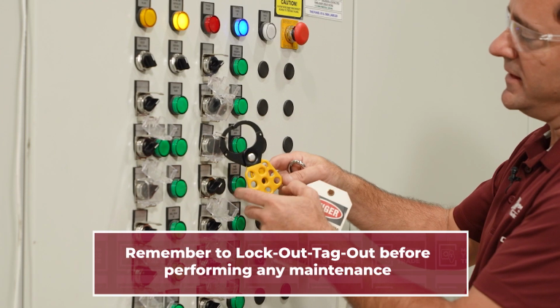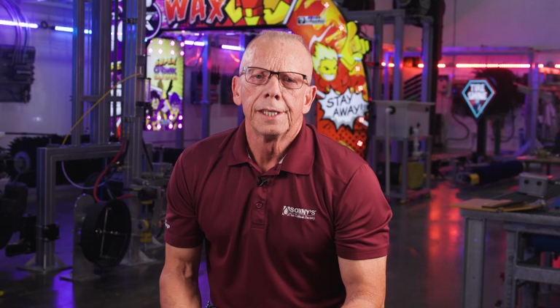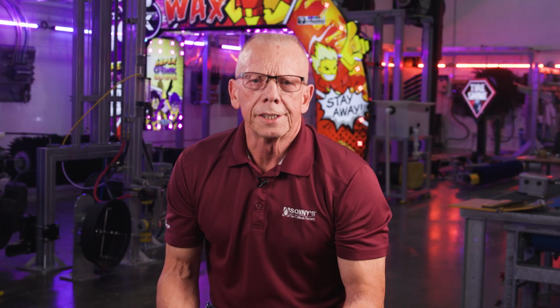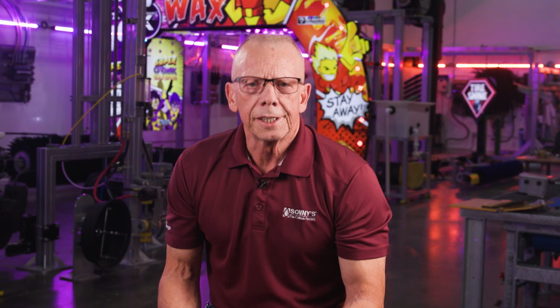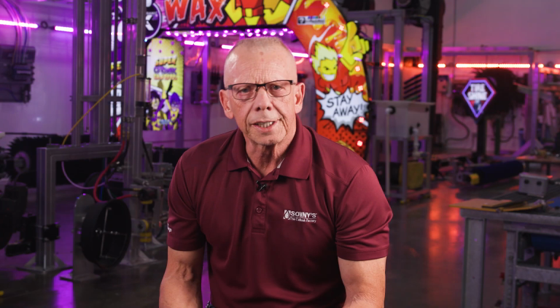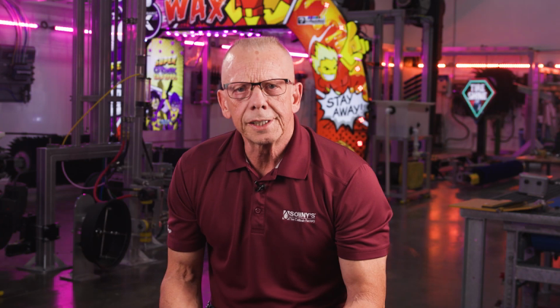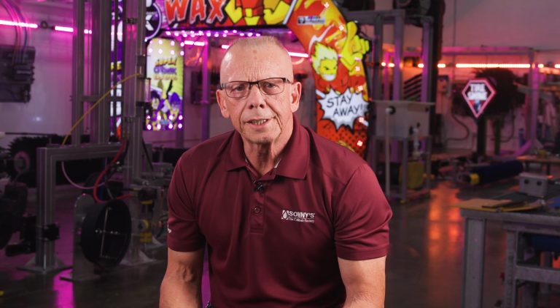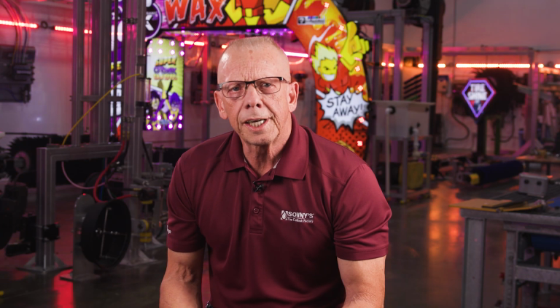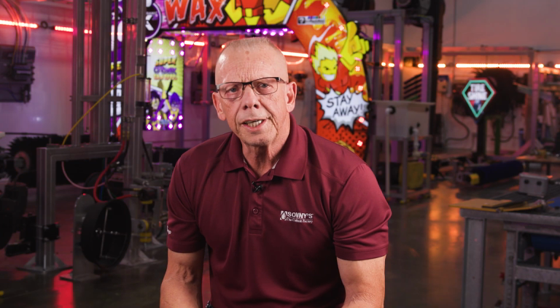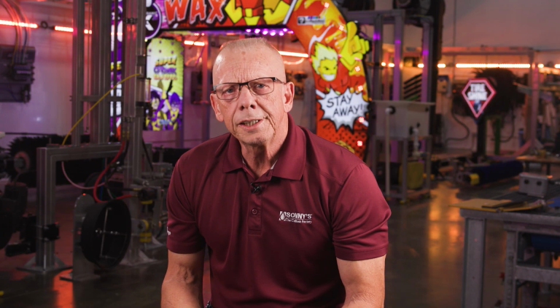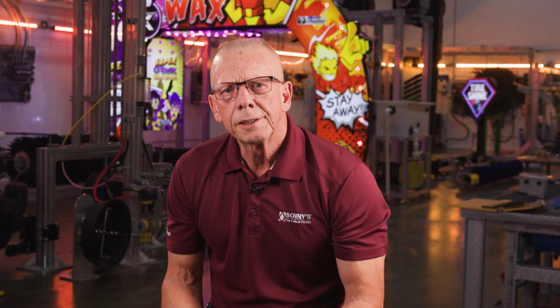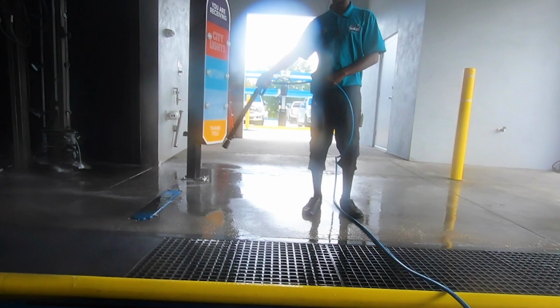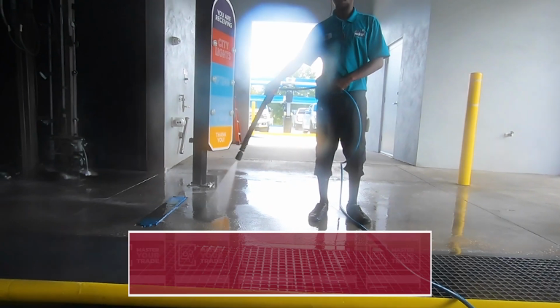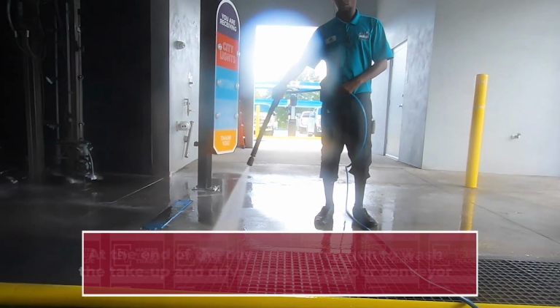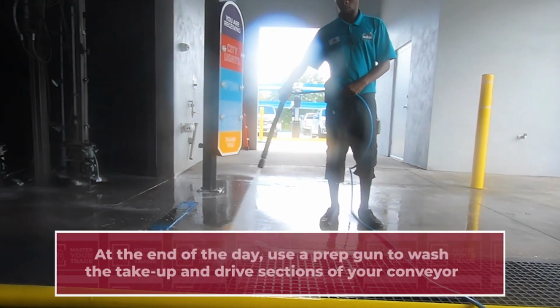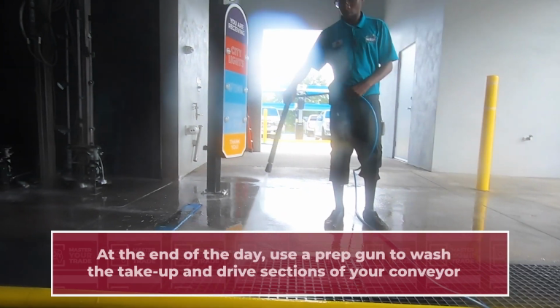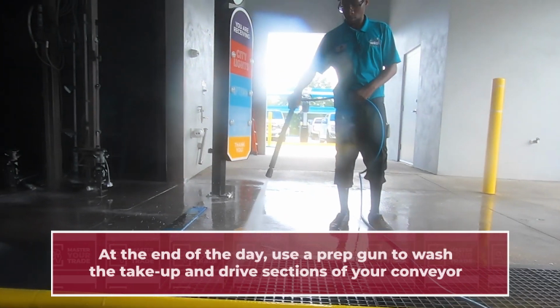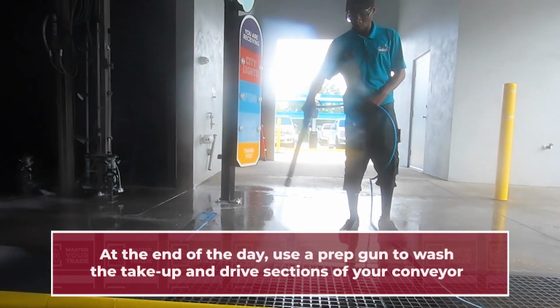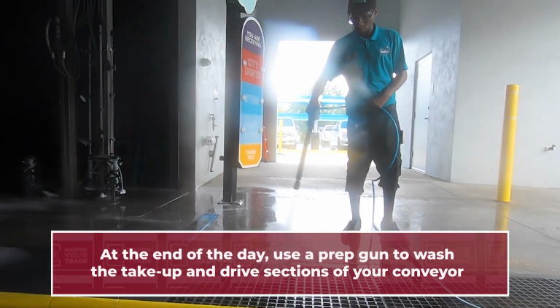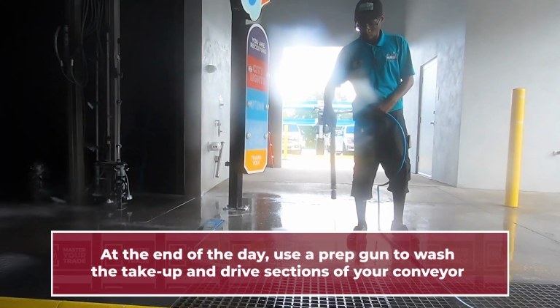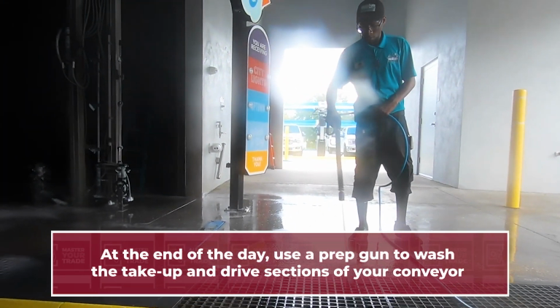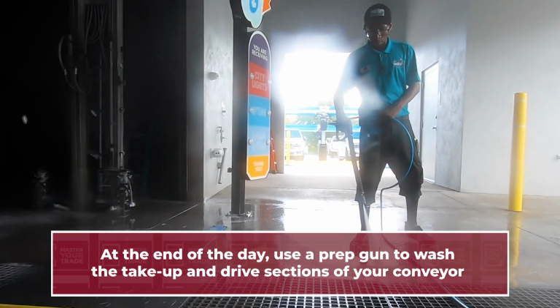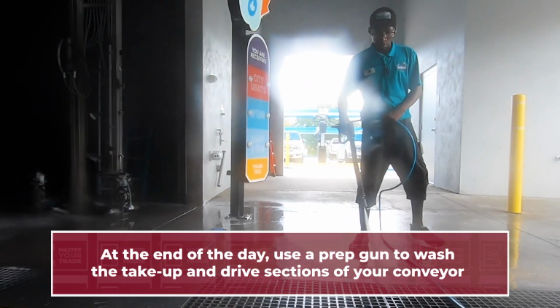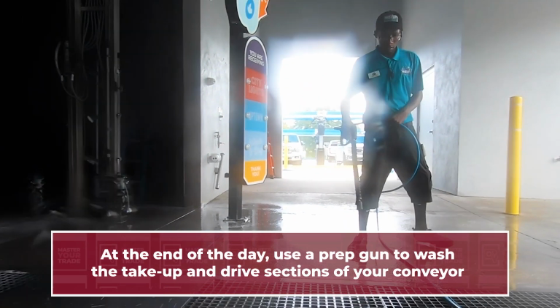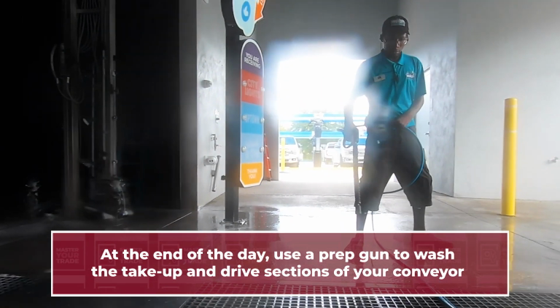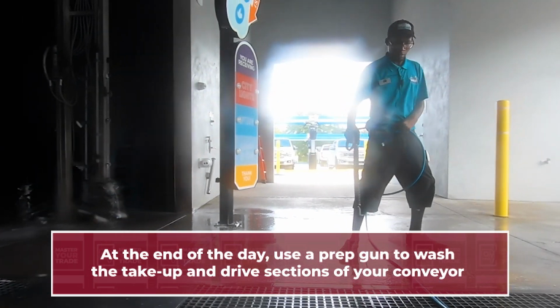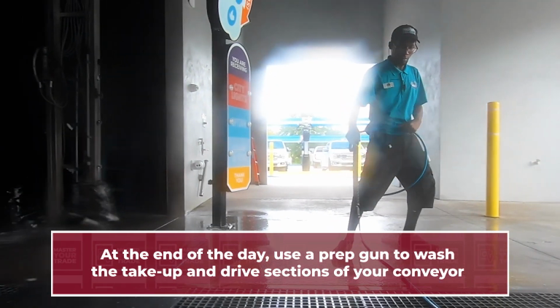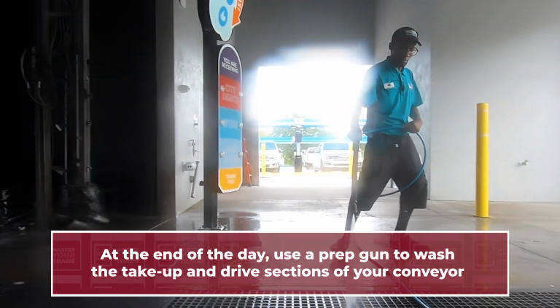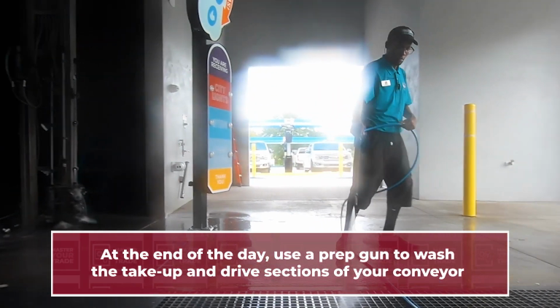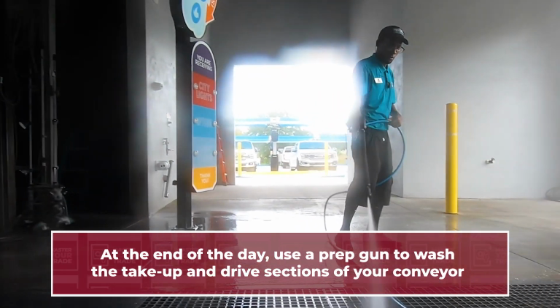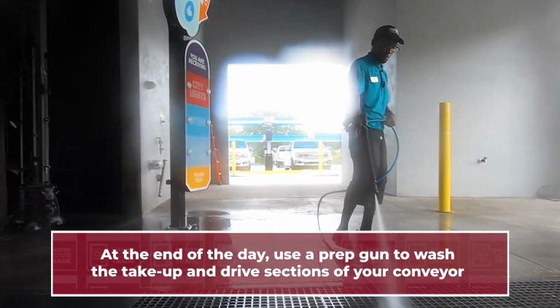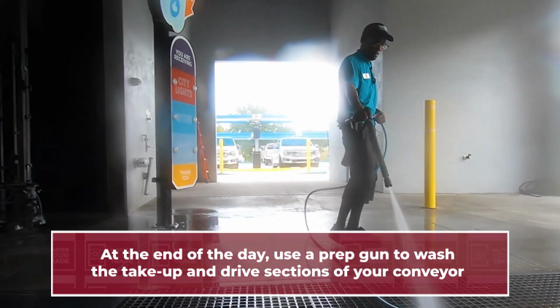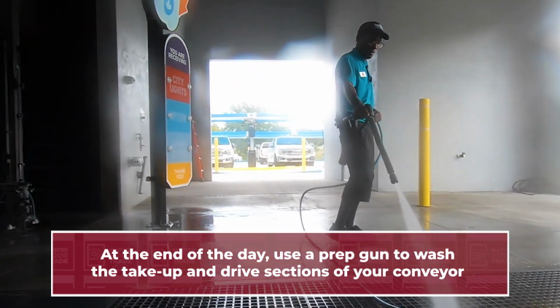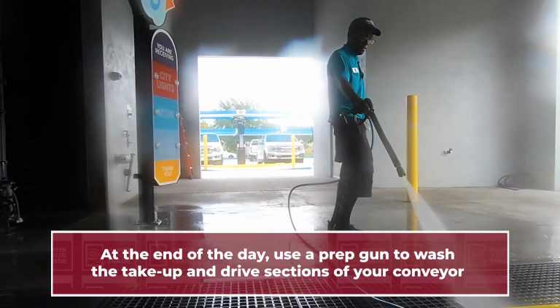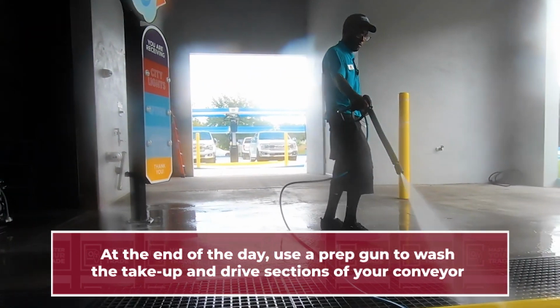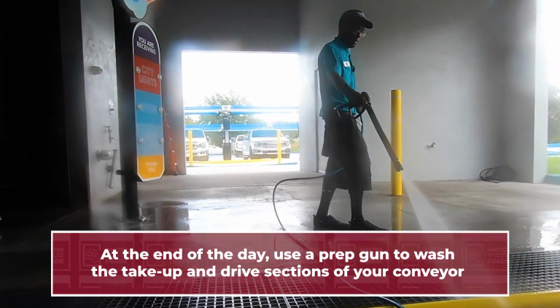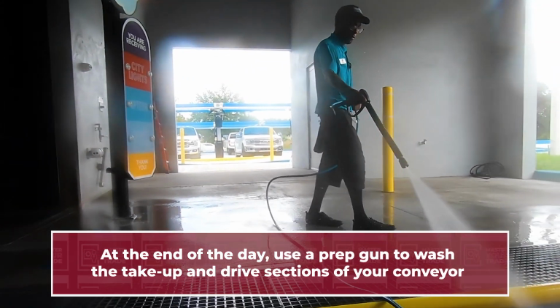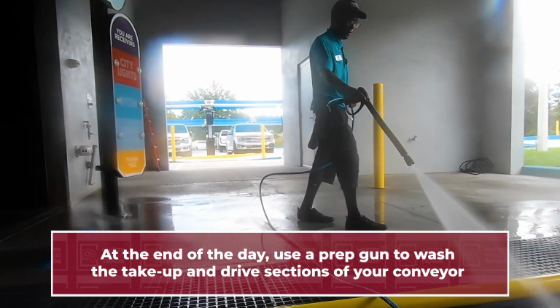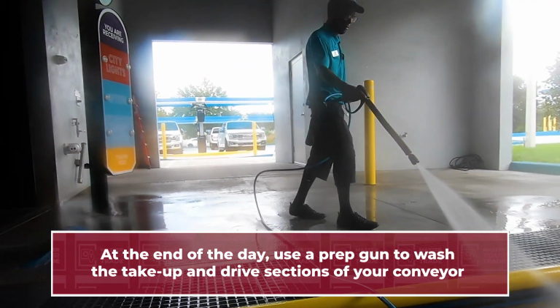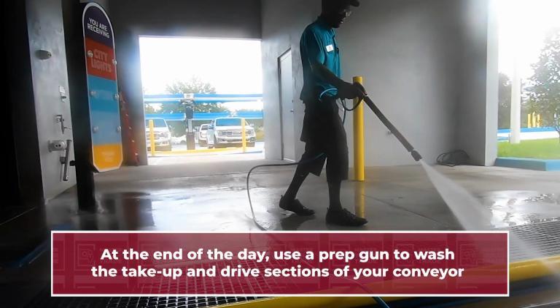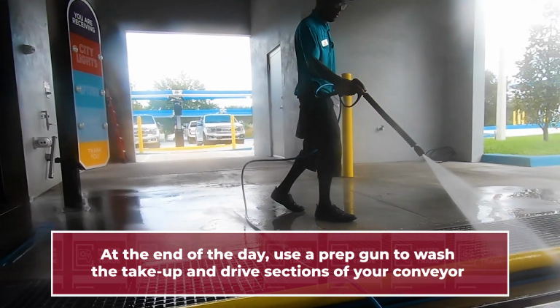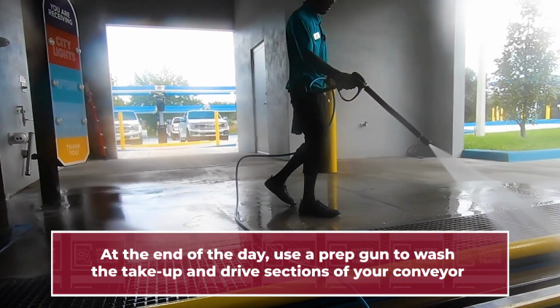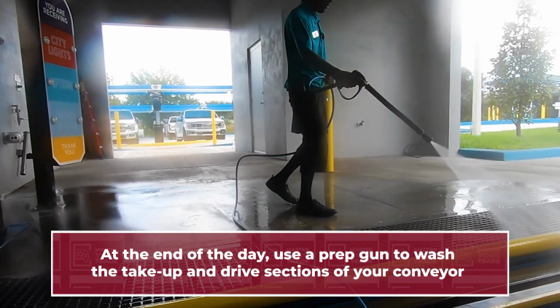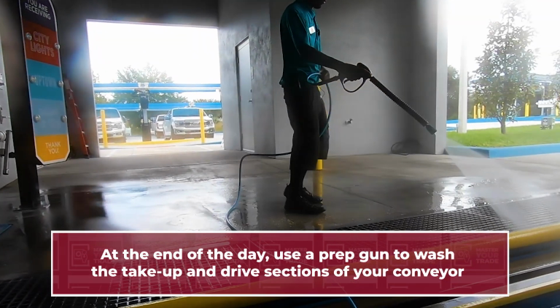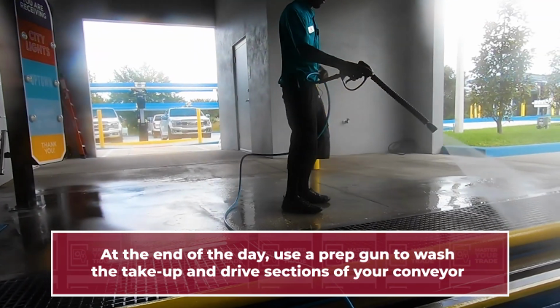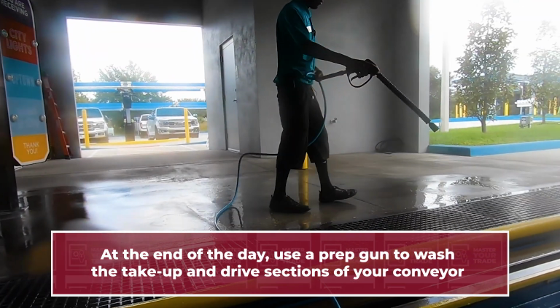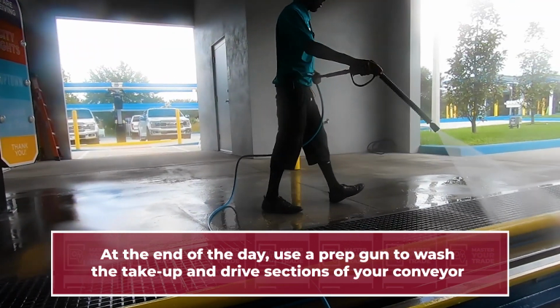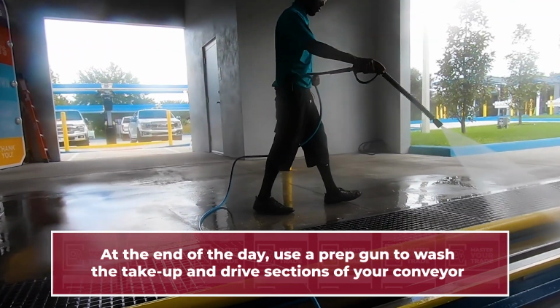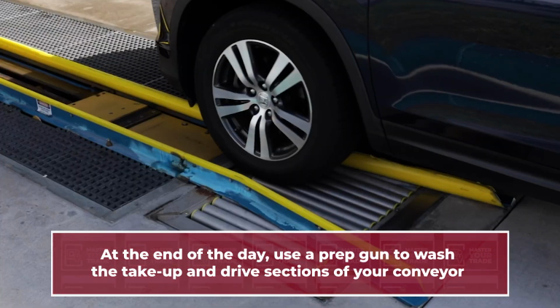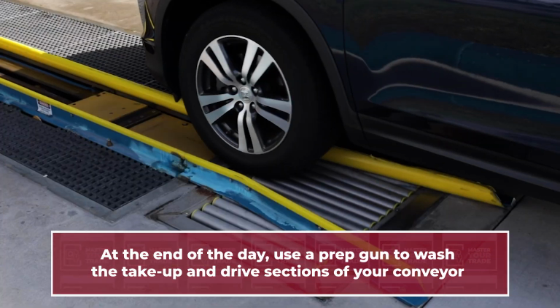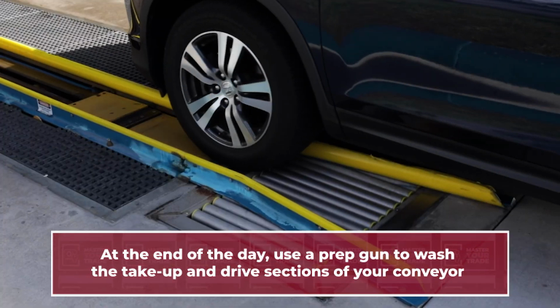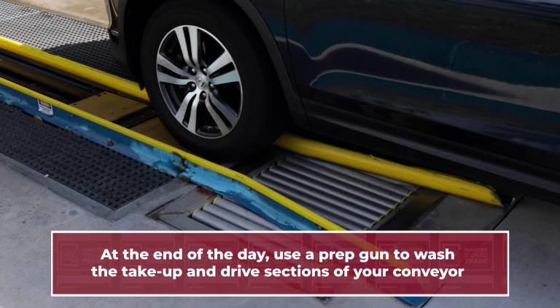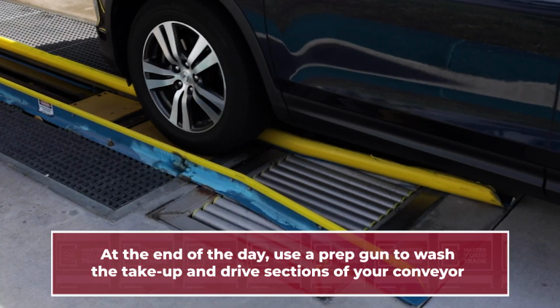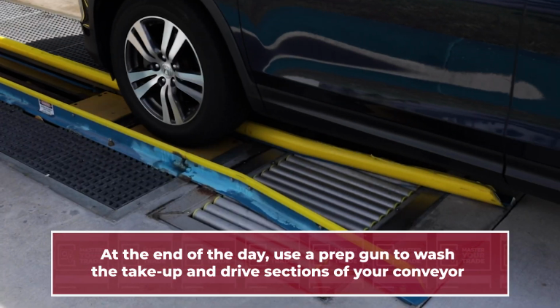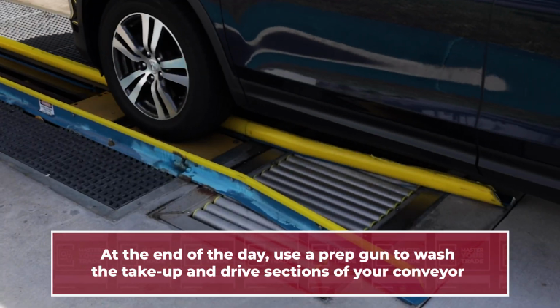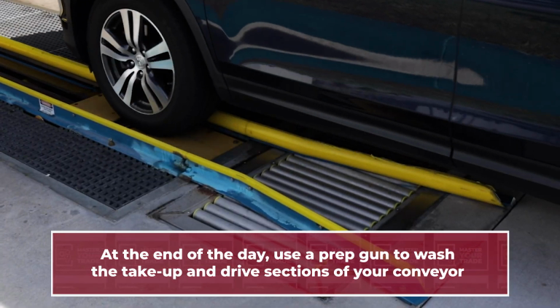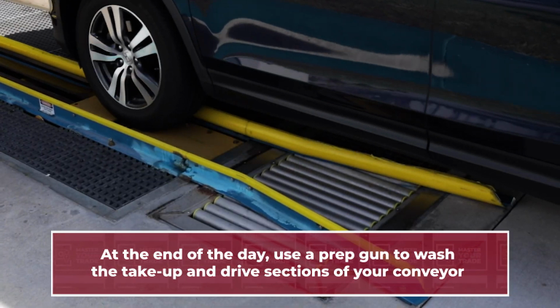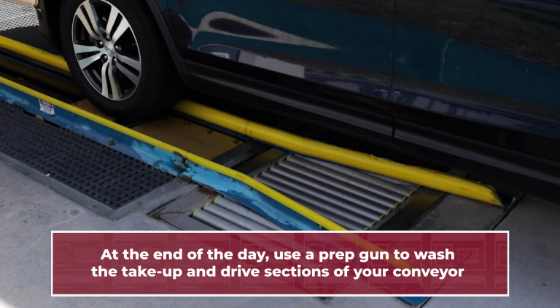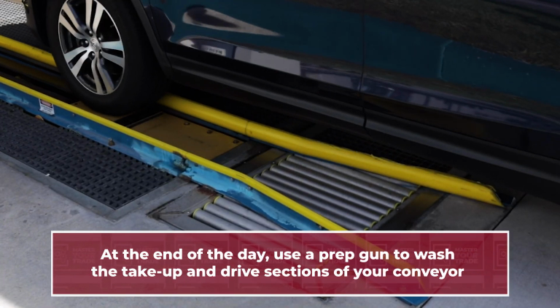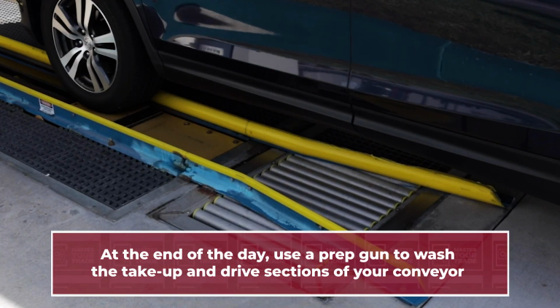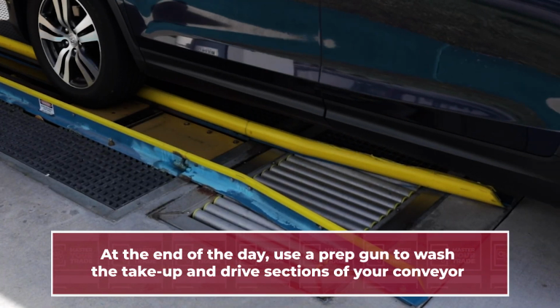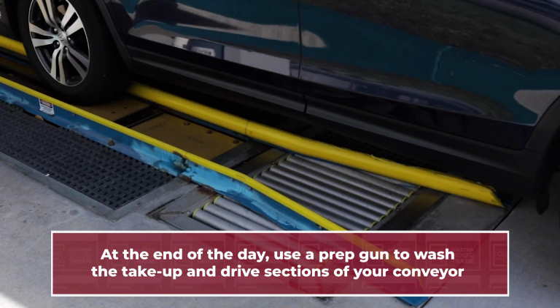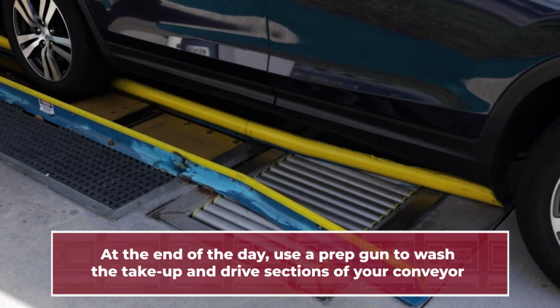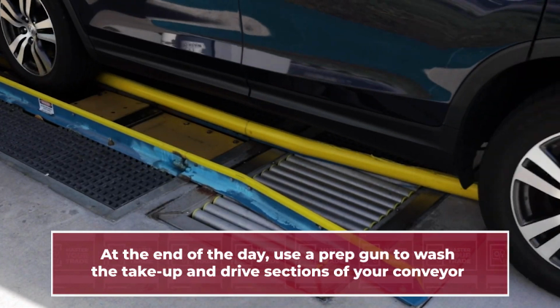At the end of the day, we want you to take a prep gun and wash down both sections — the take-up and the drive sections of our conveyor — to keep them clean.